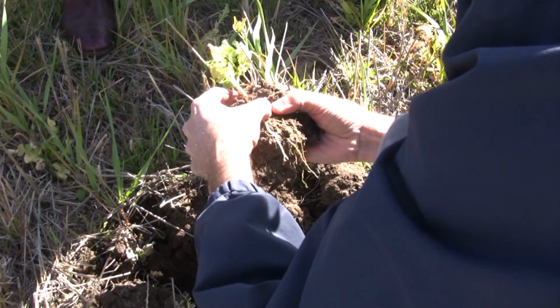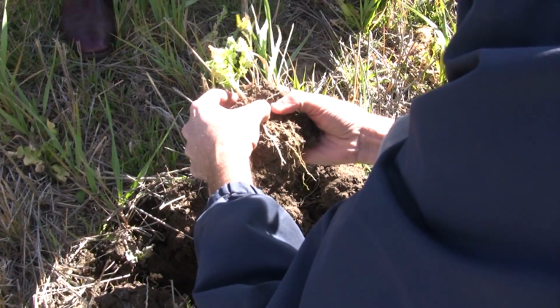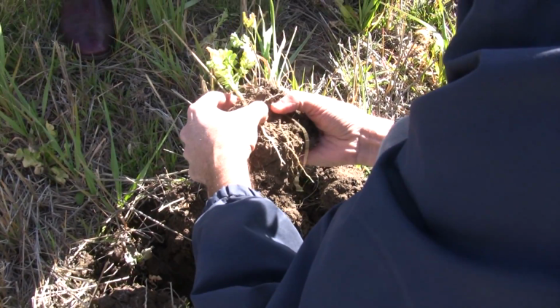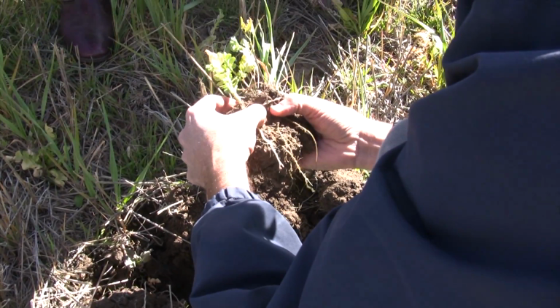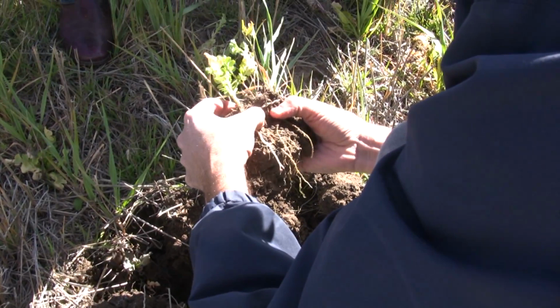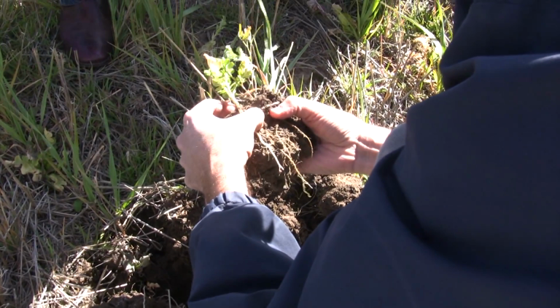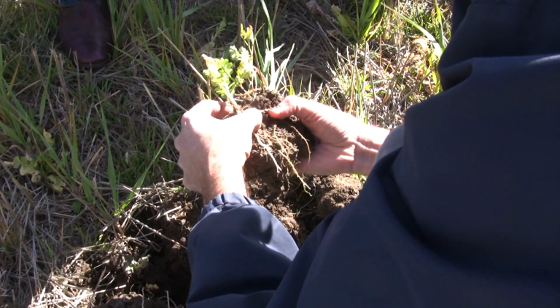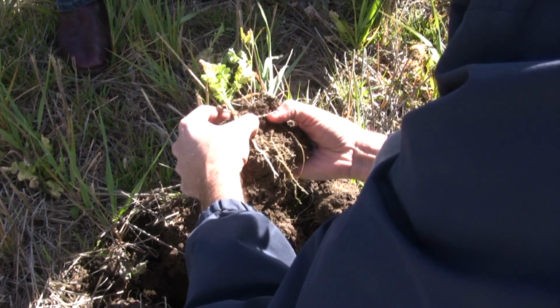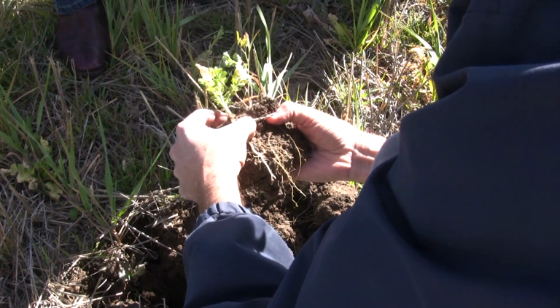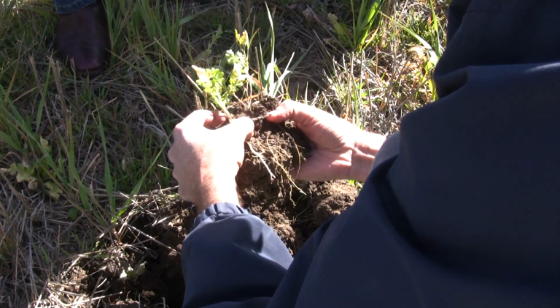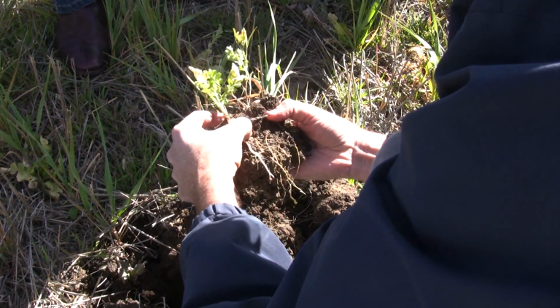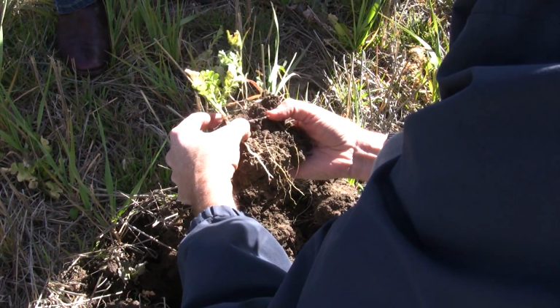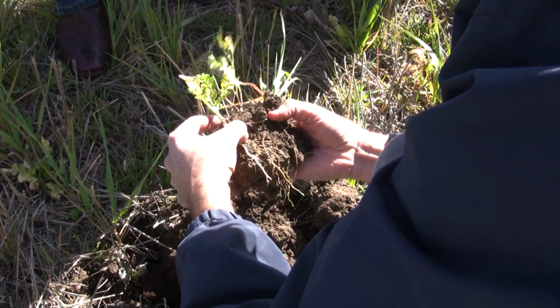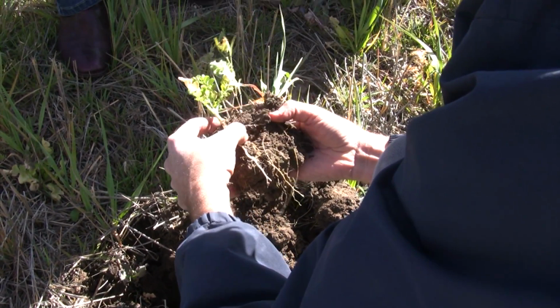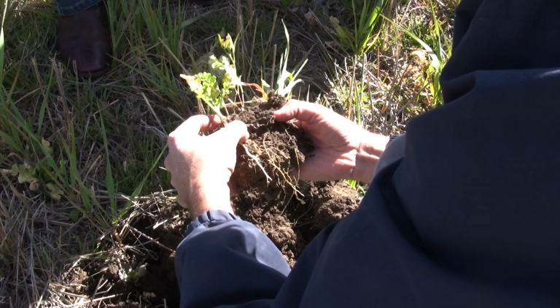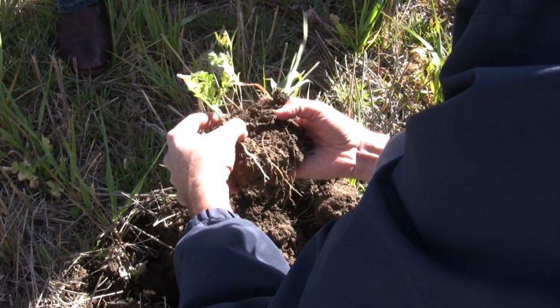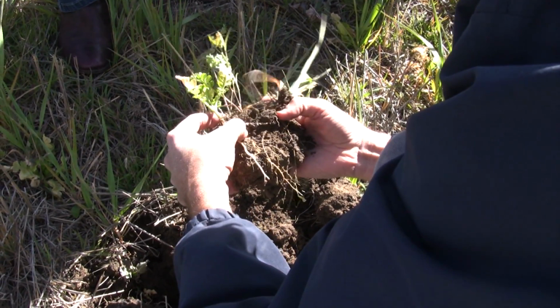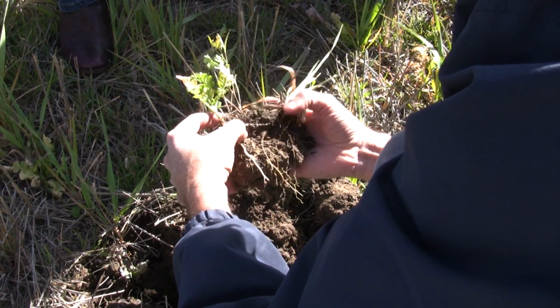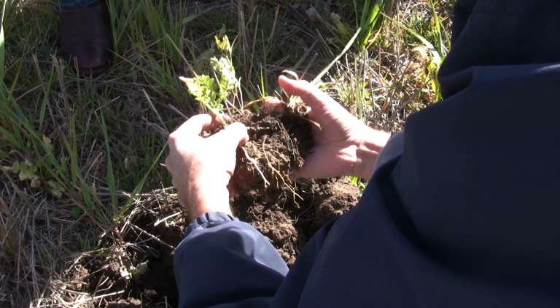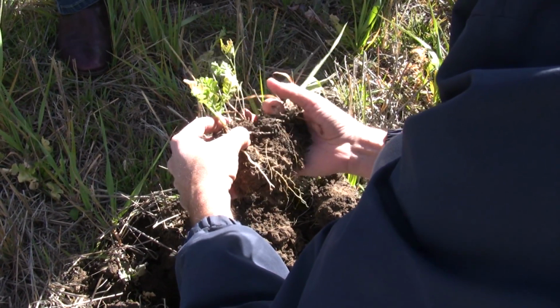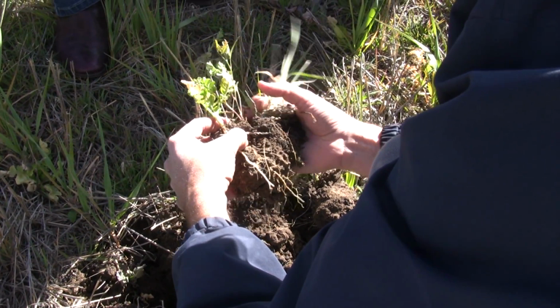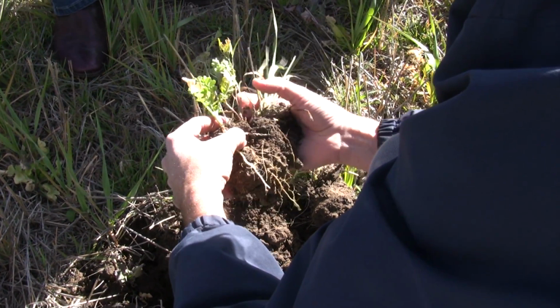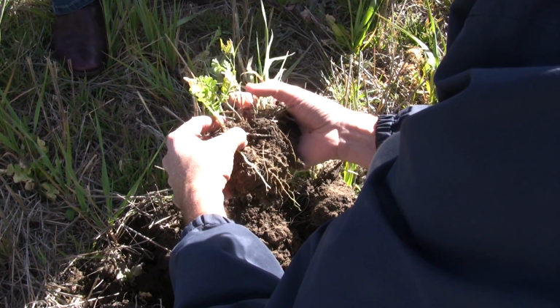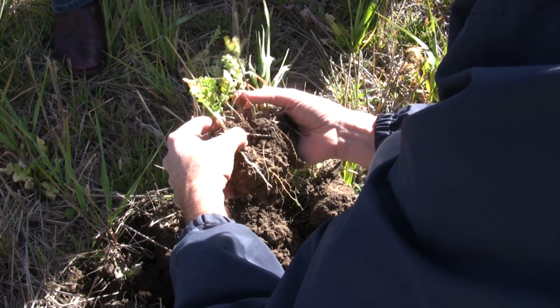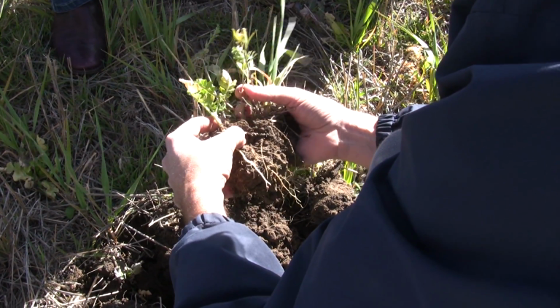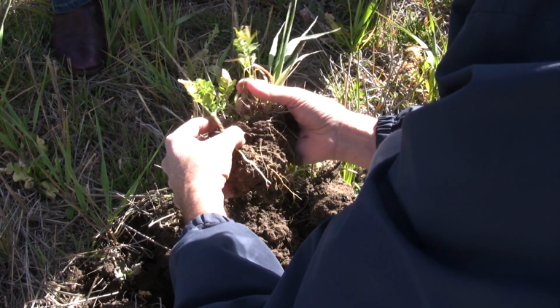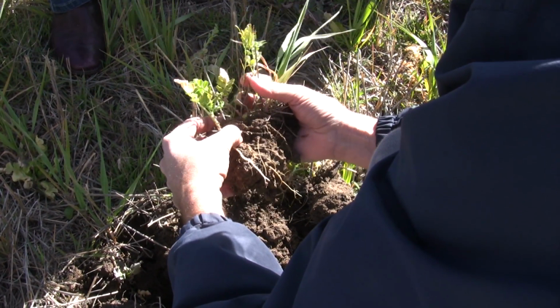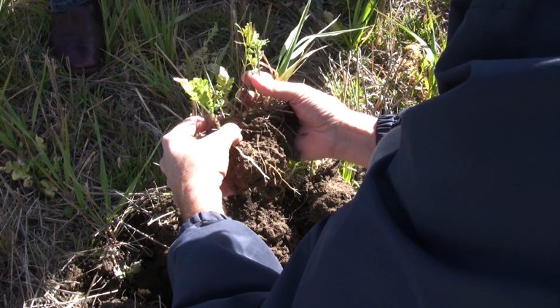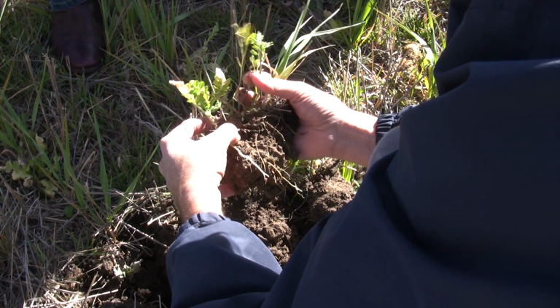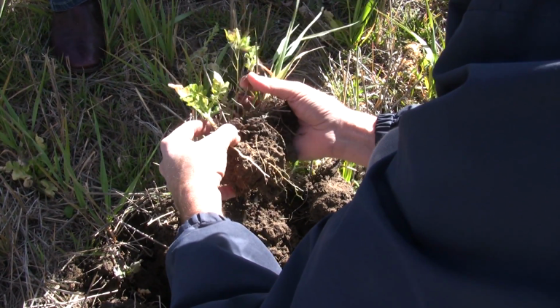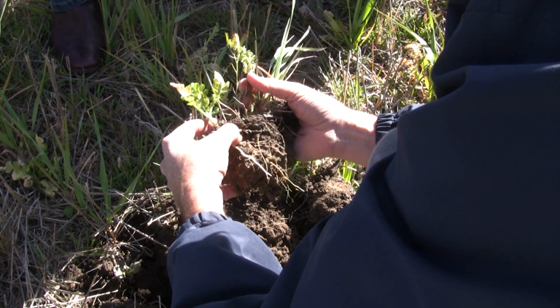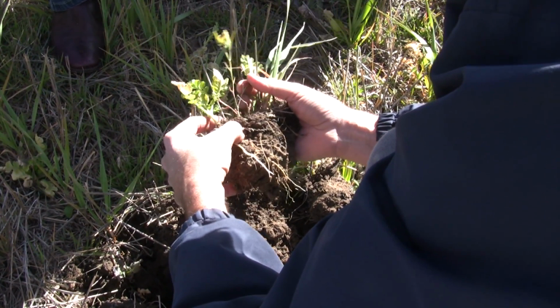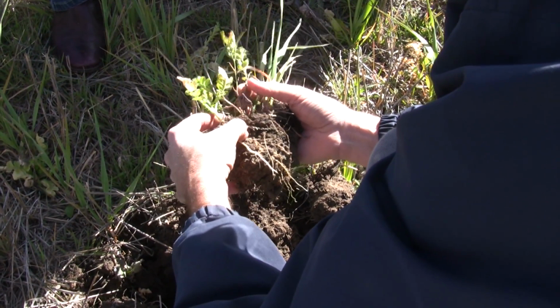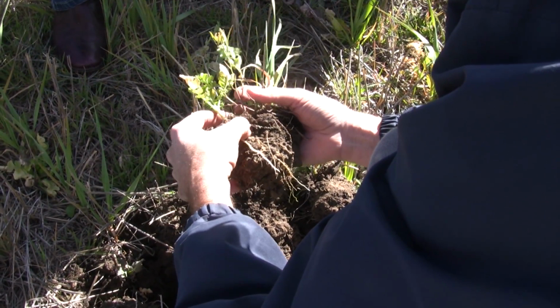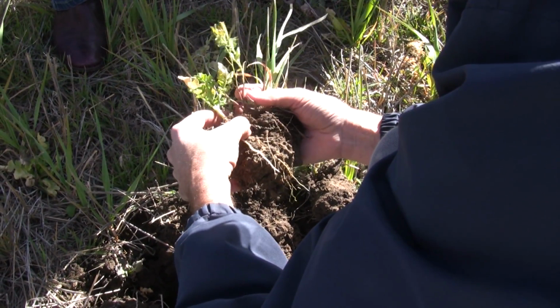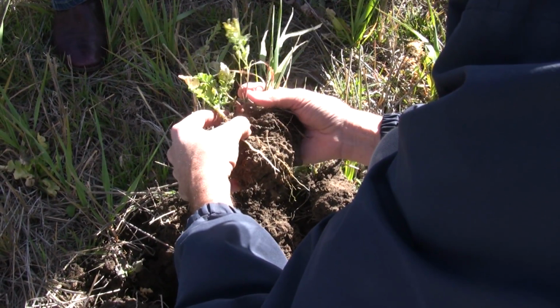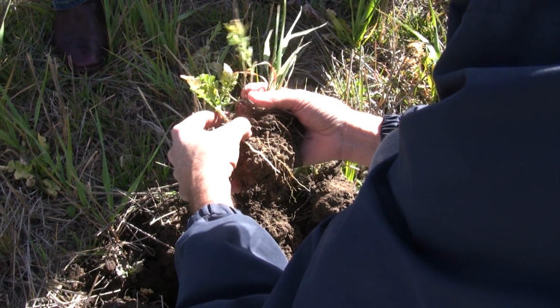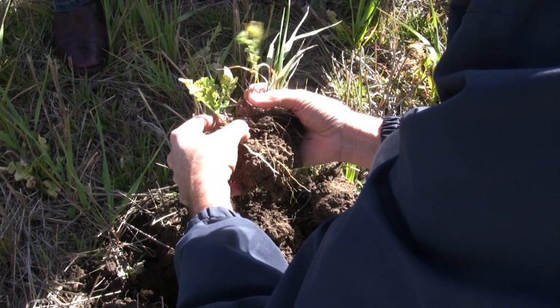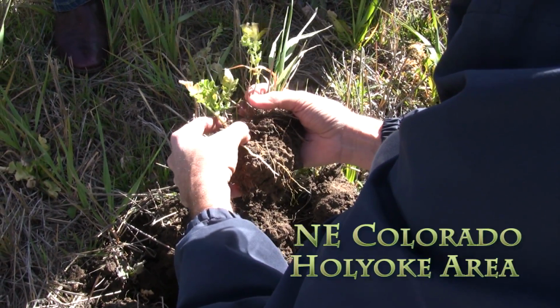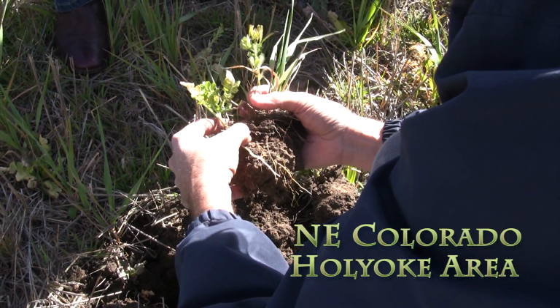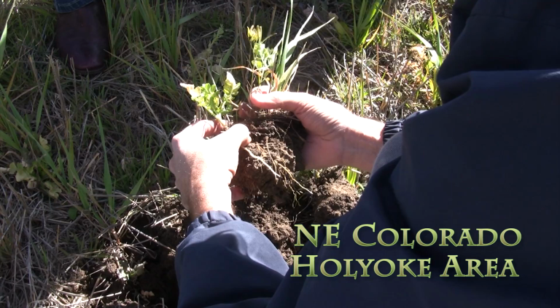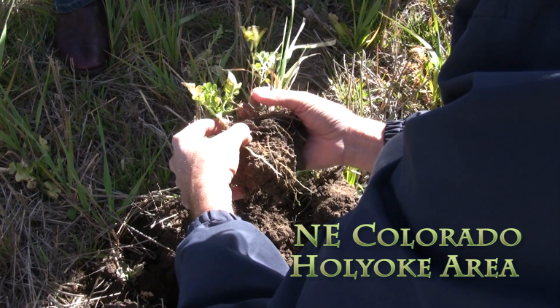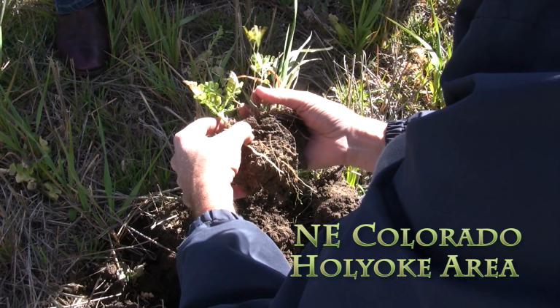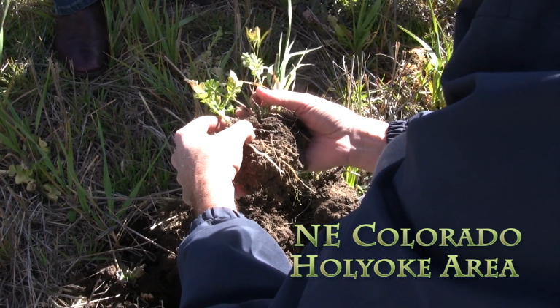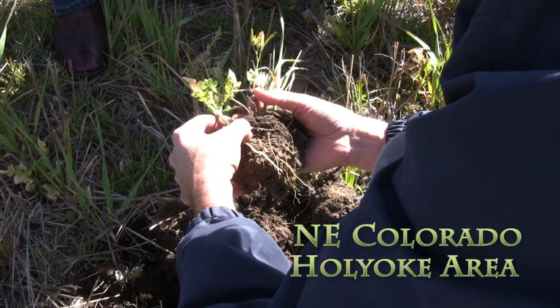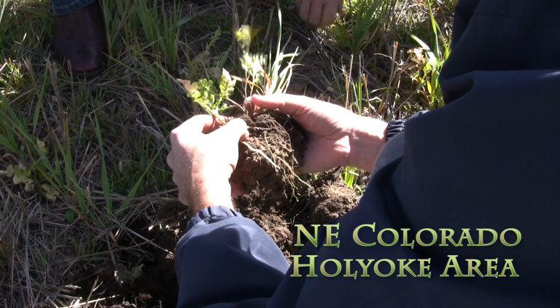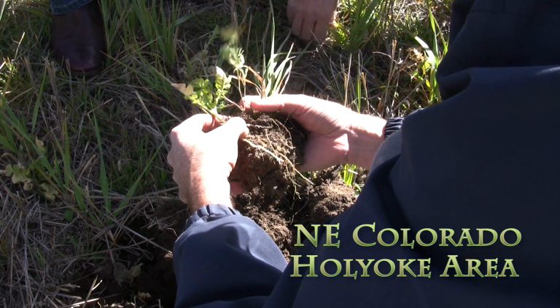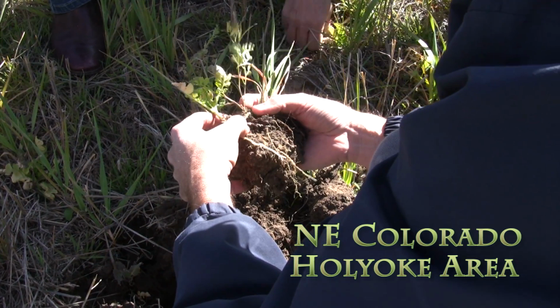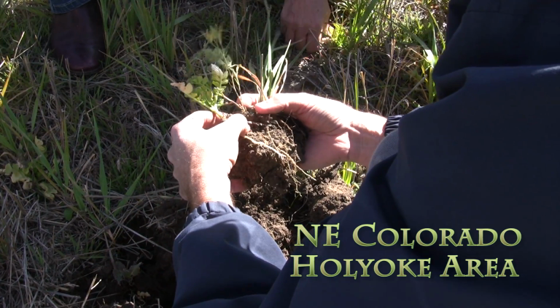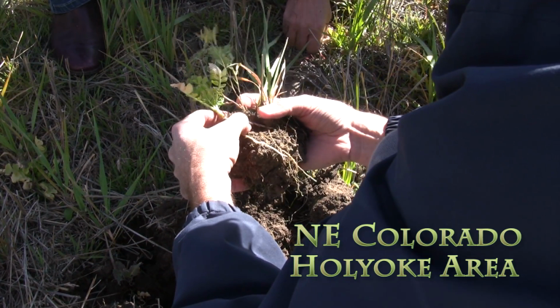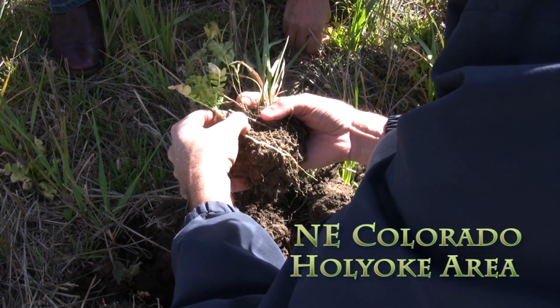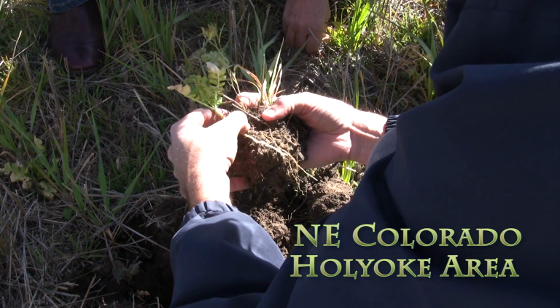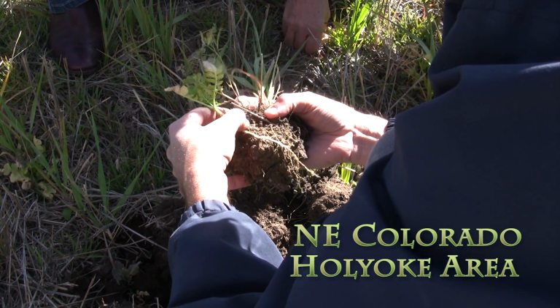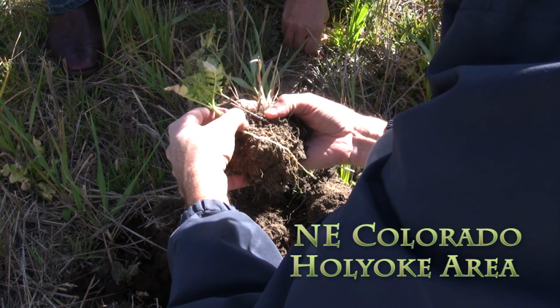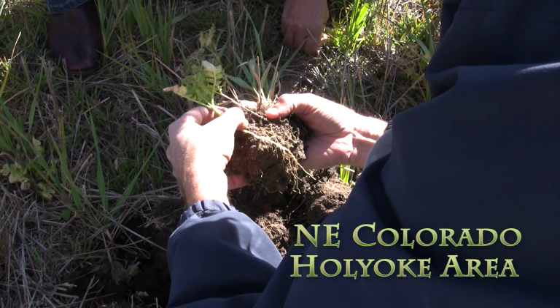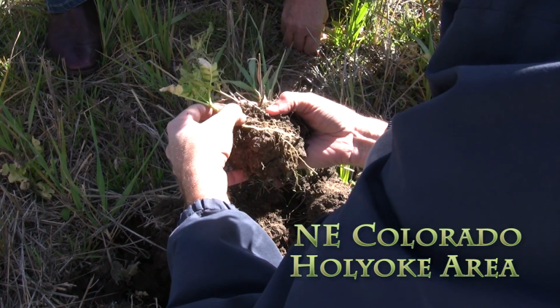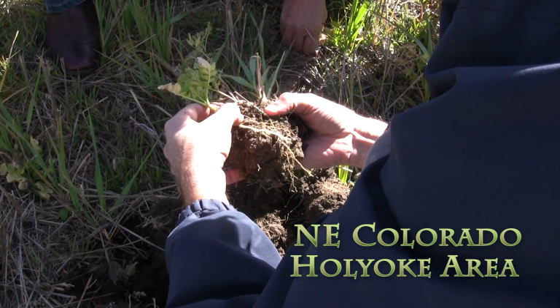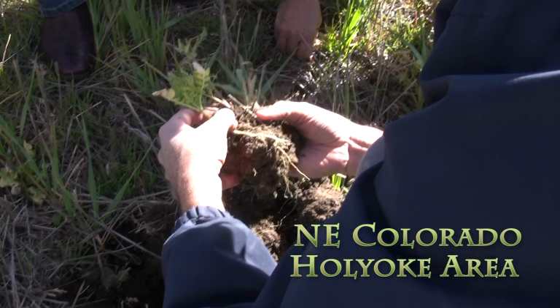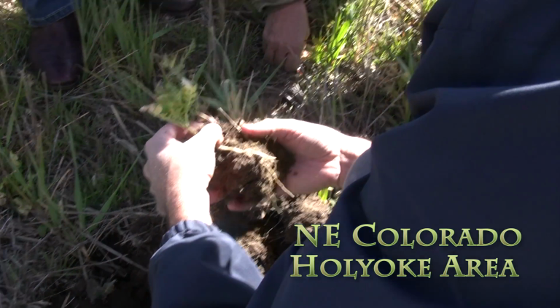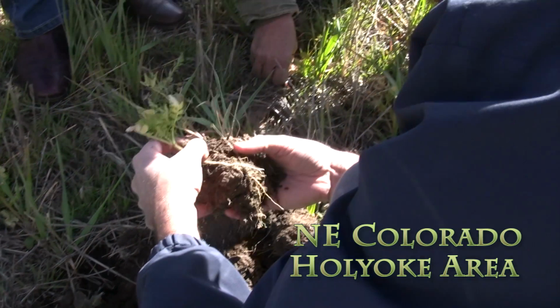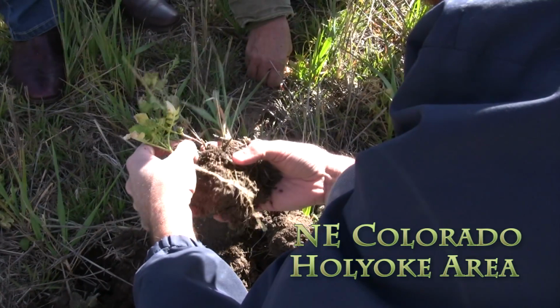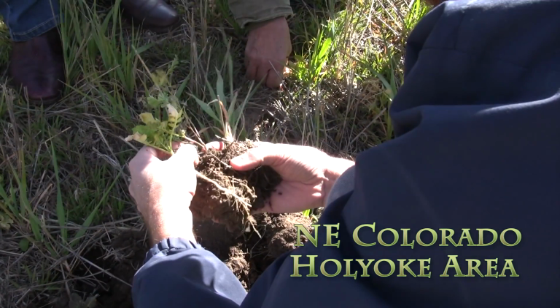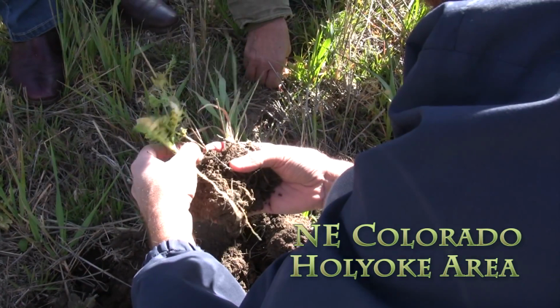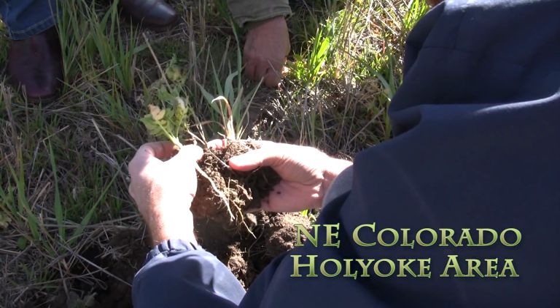That's a little radish - we do have some bigger ones out here. That's a radish. That's vetch - it's the one I was looking for. The vetch is what we're looking at.